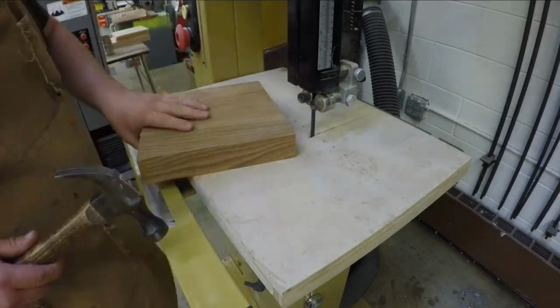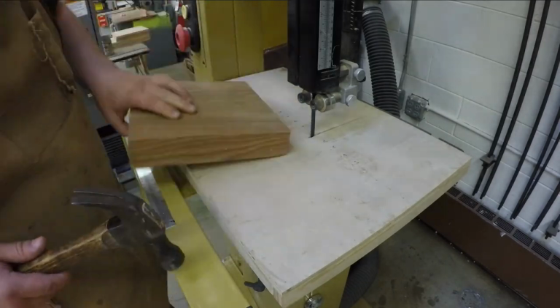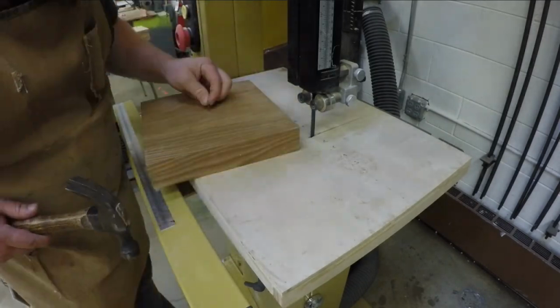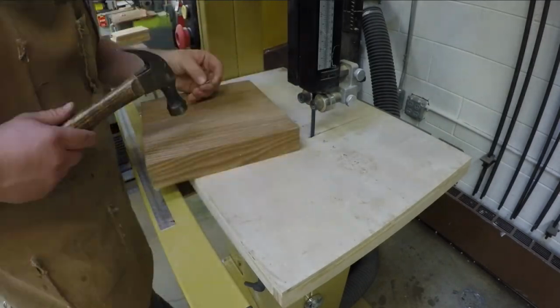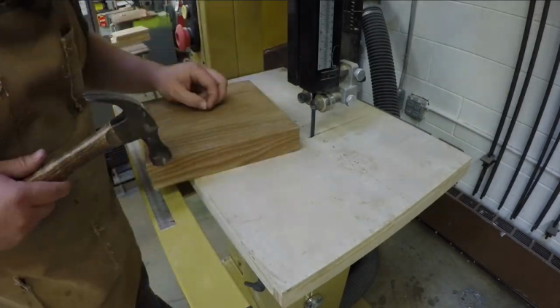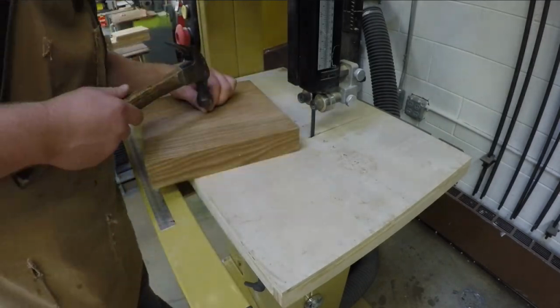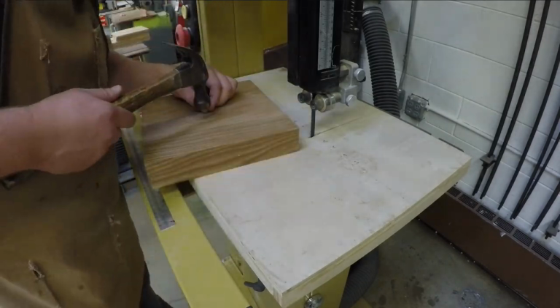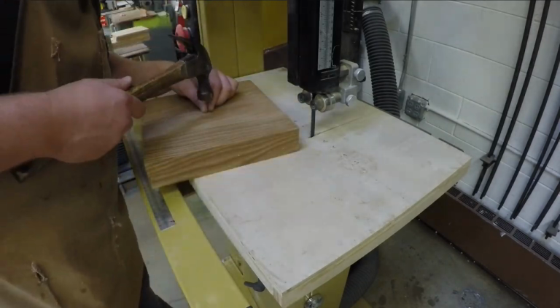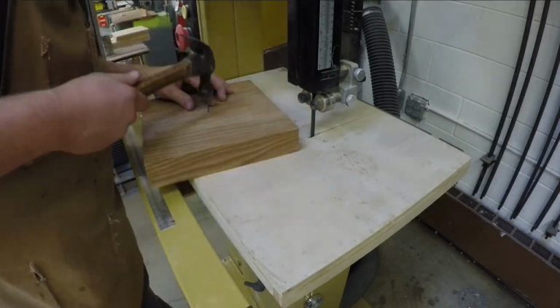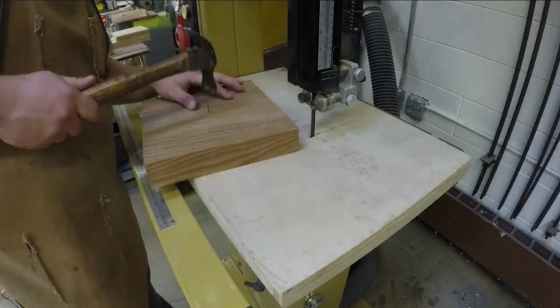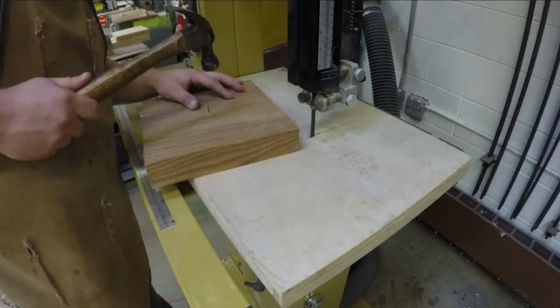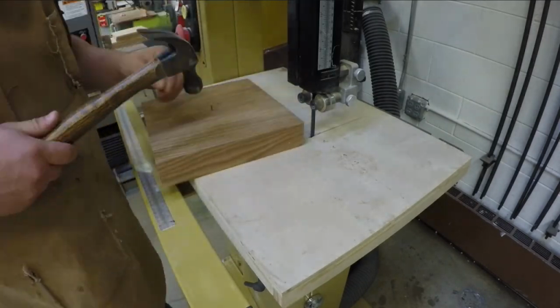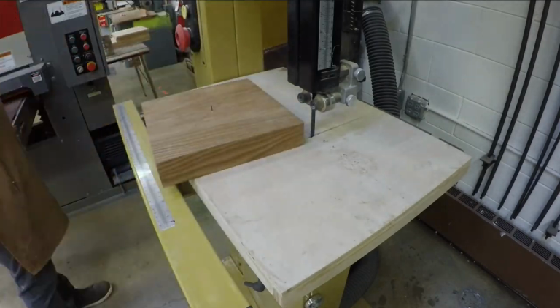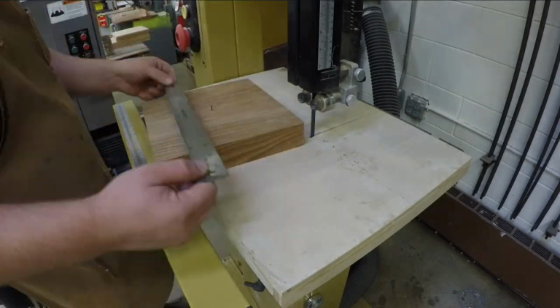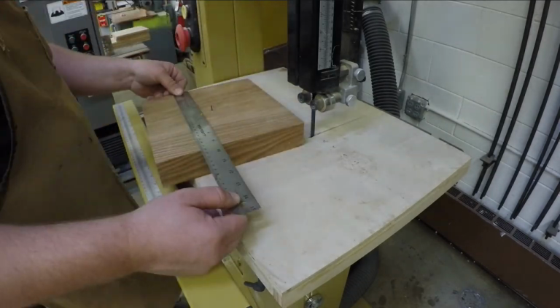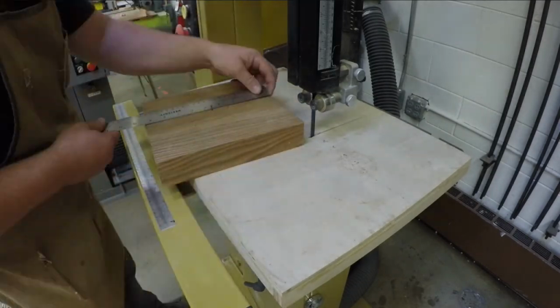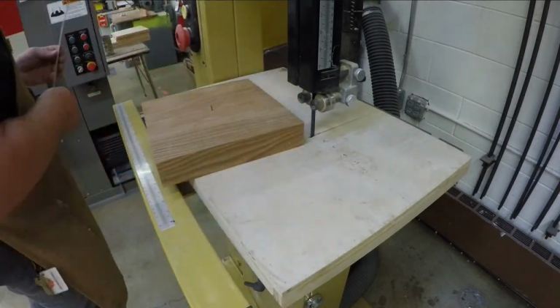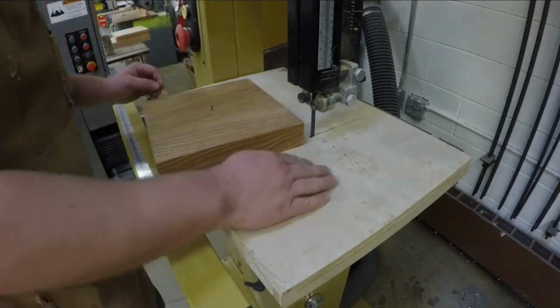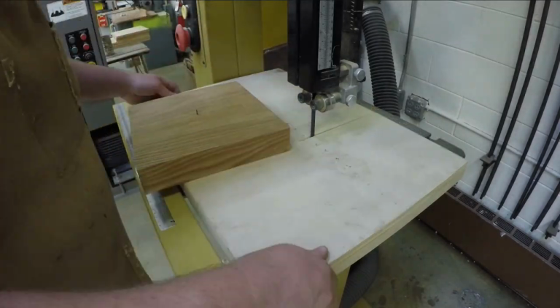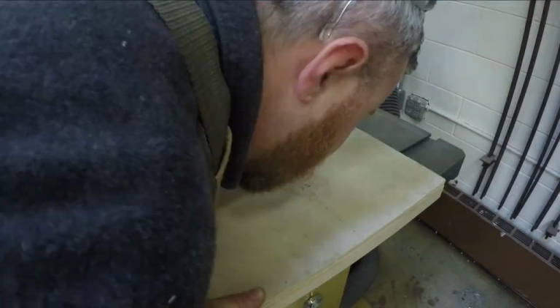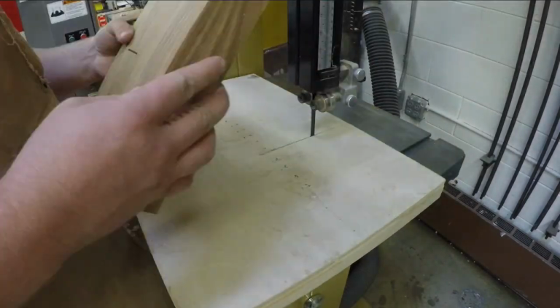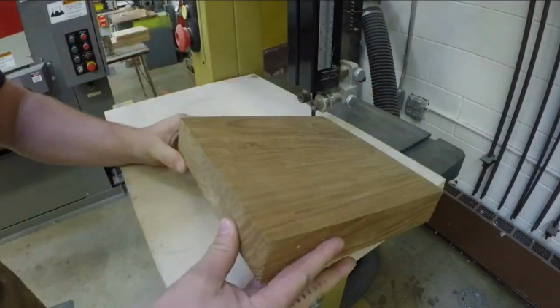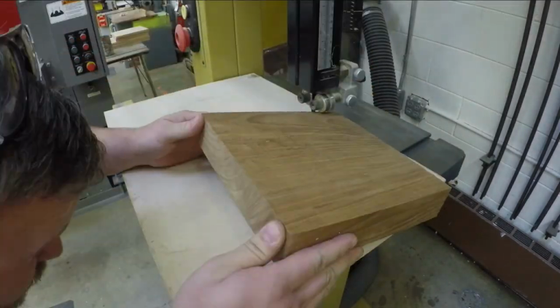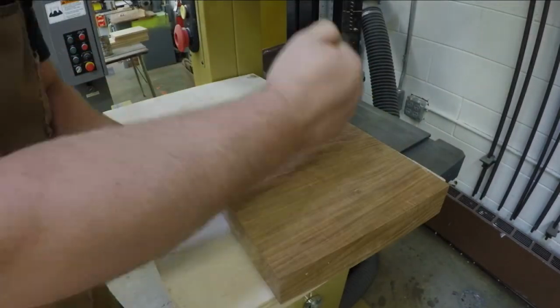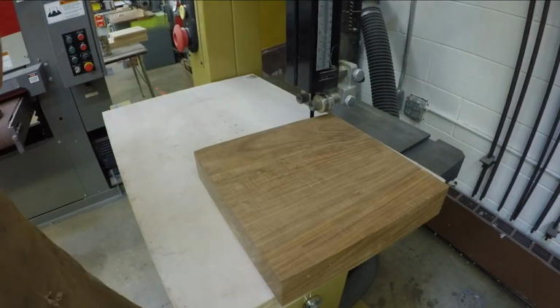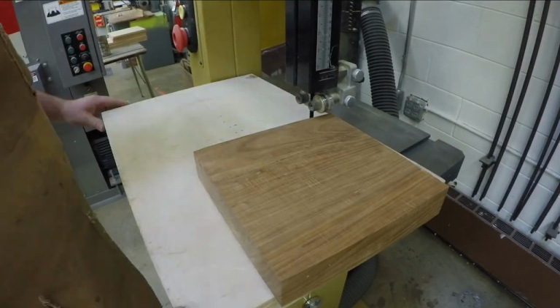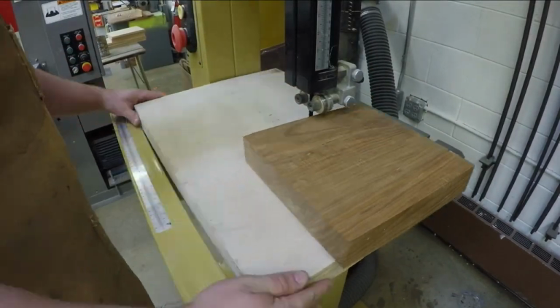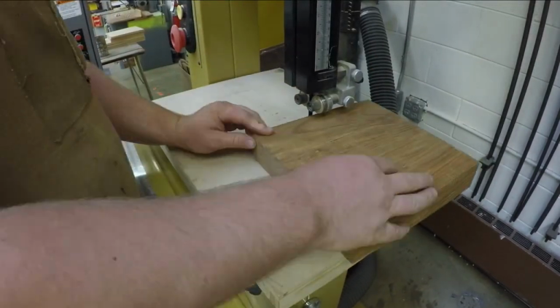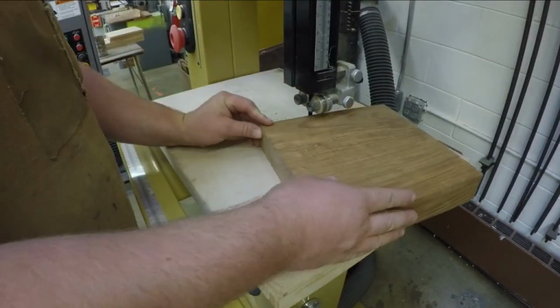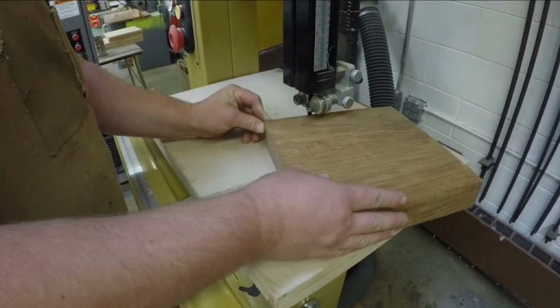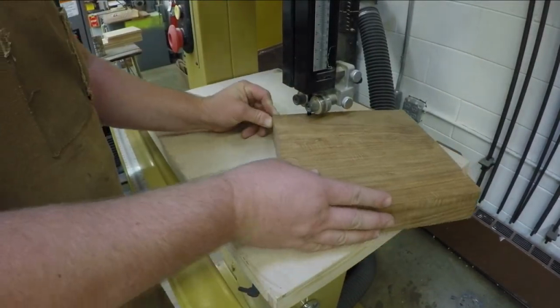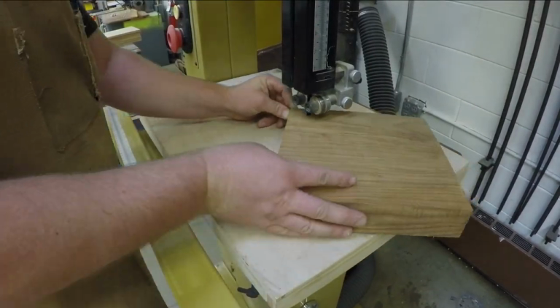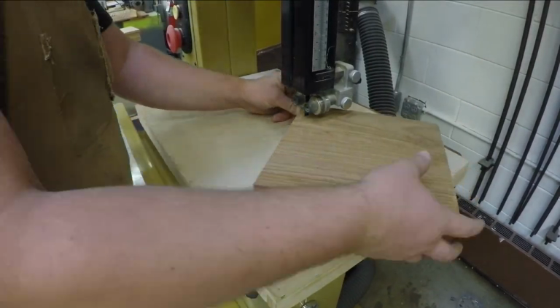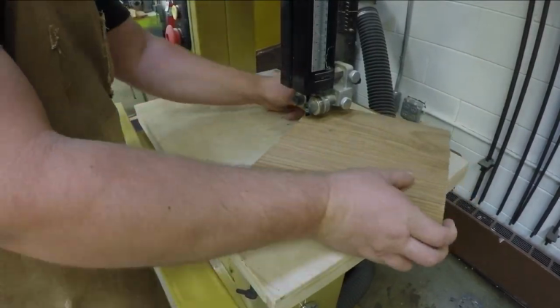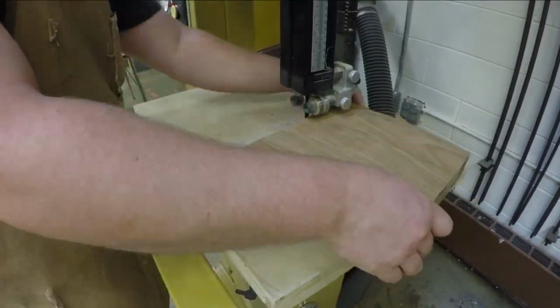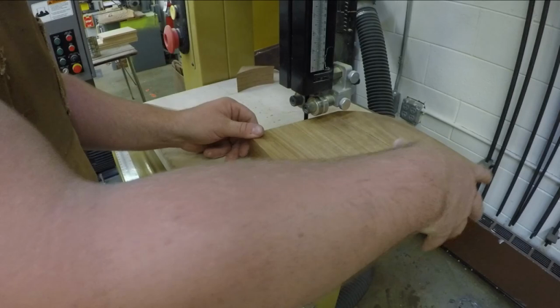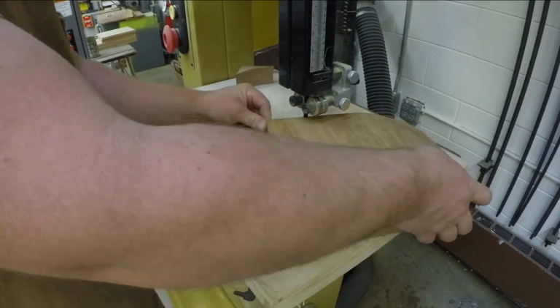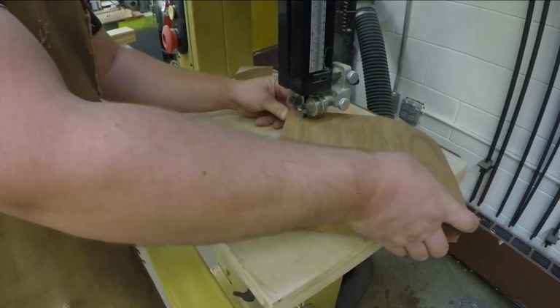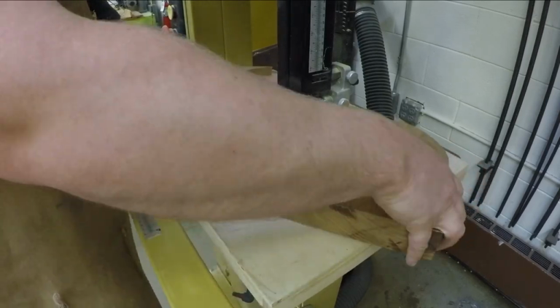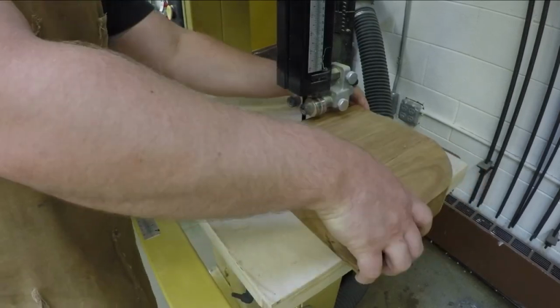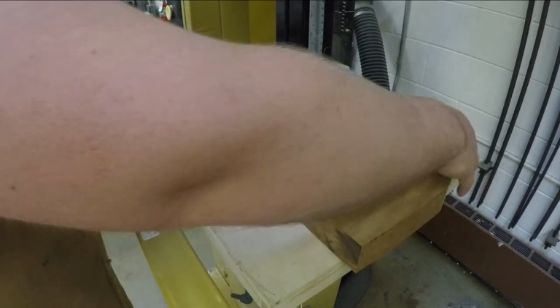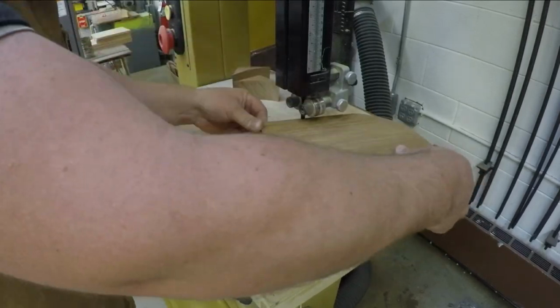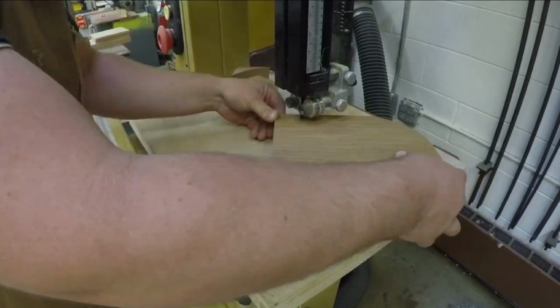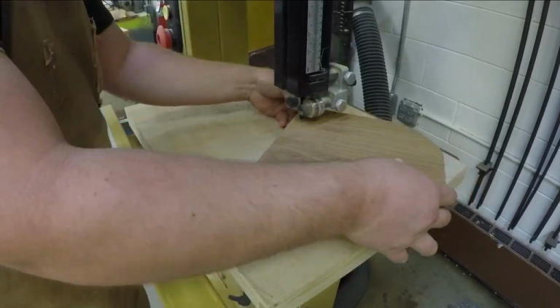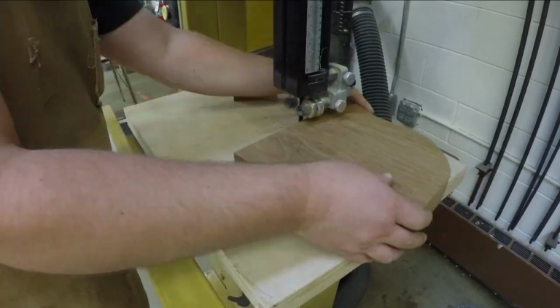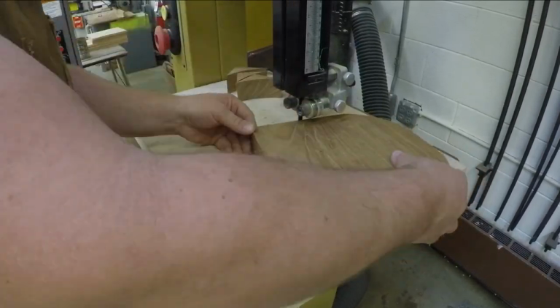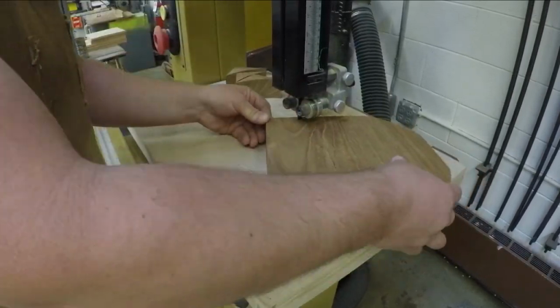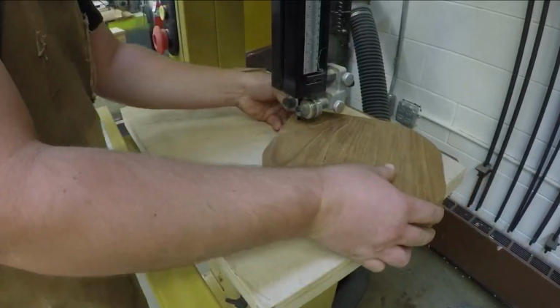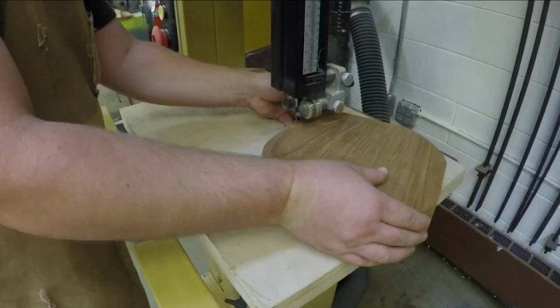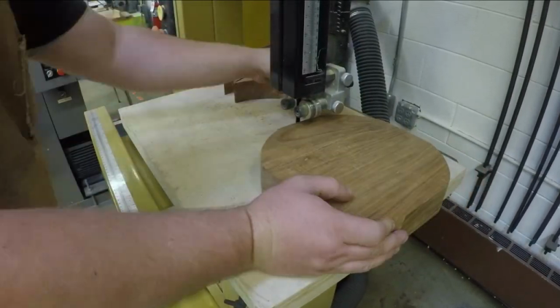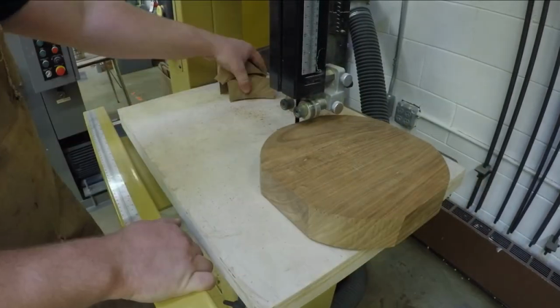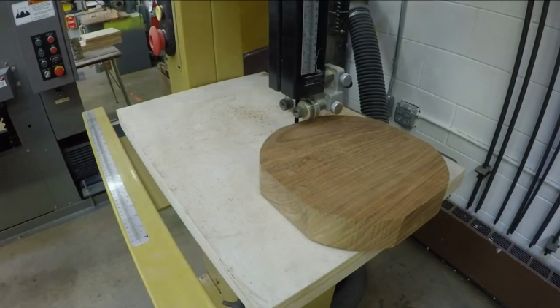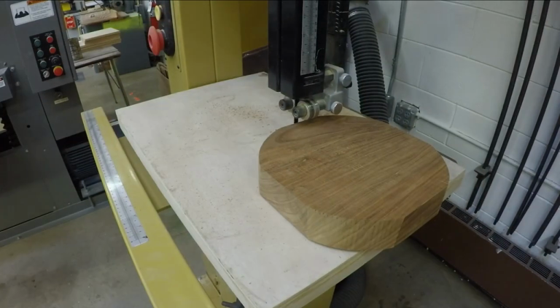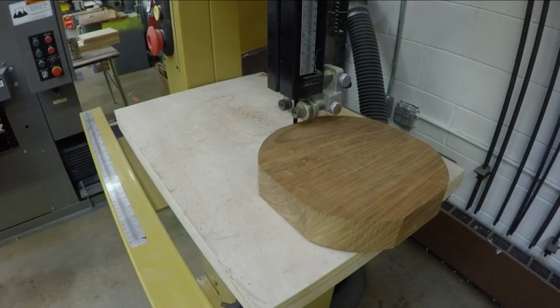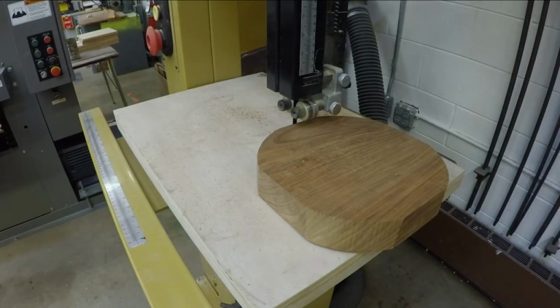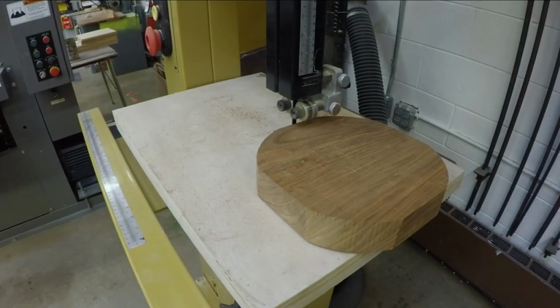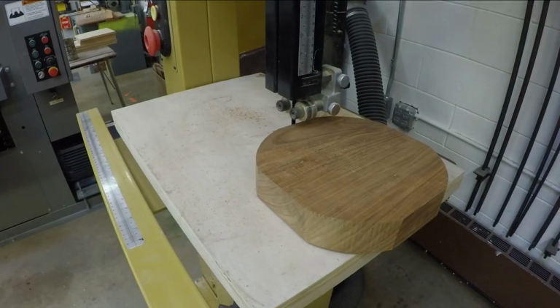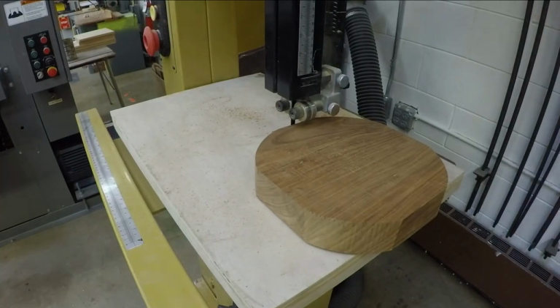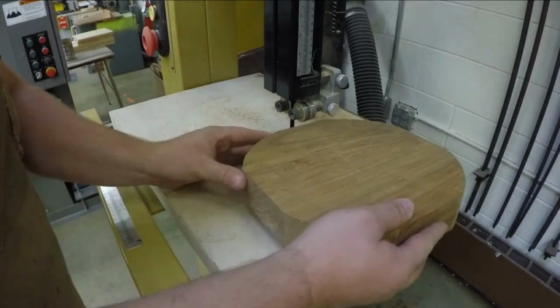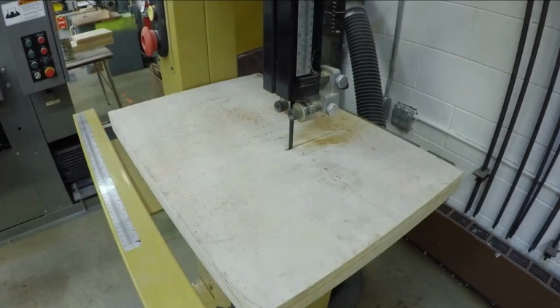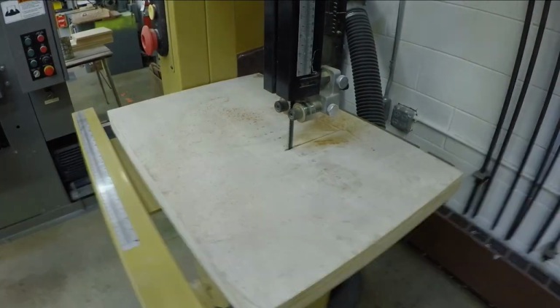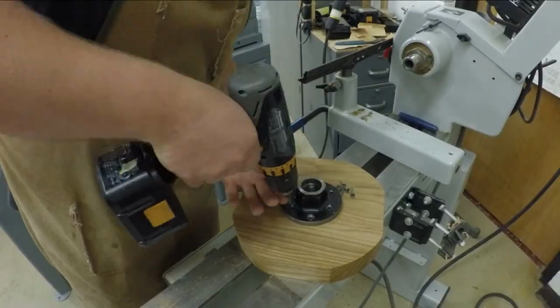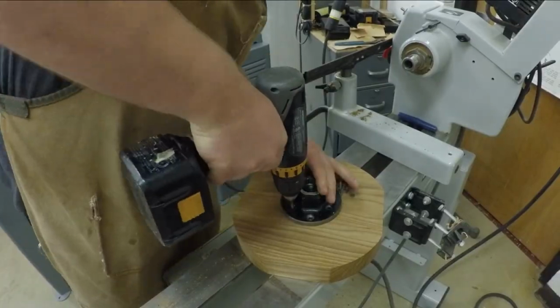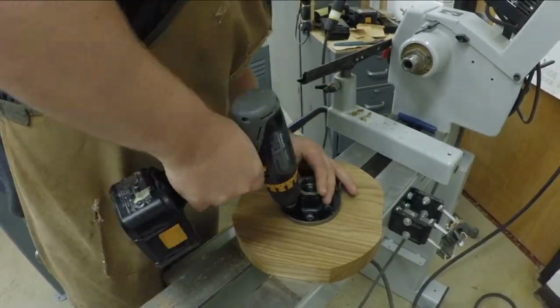Here I am turning another piece of the same thermally modified ash. I'm going to turn a small platter.